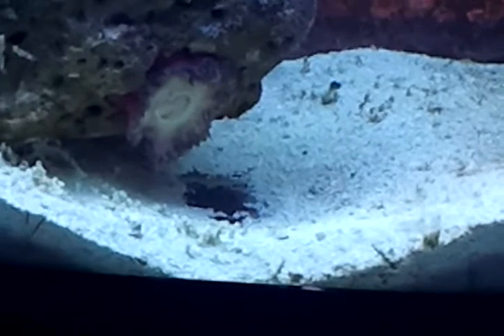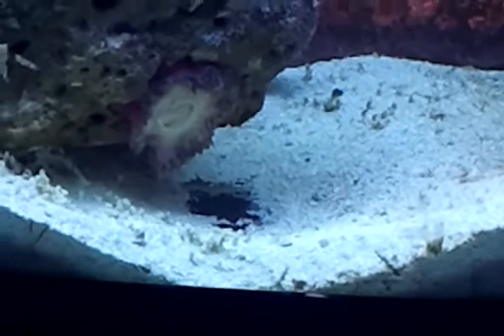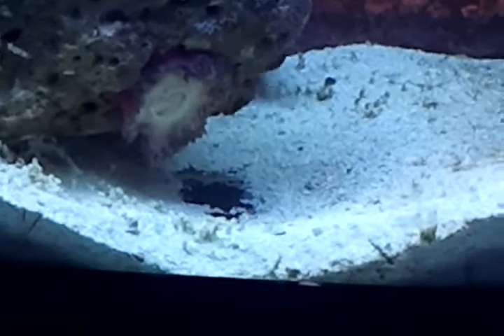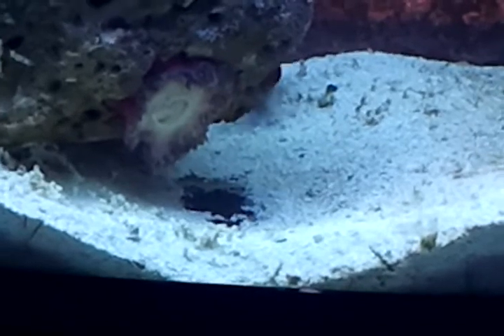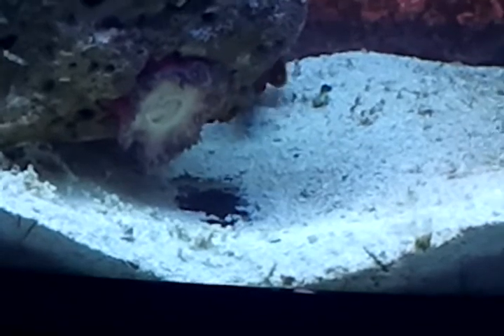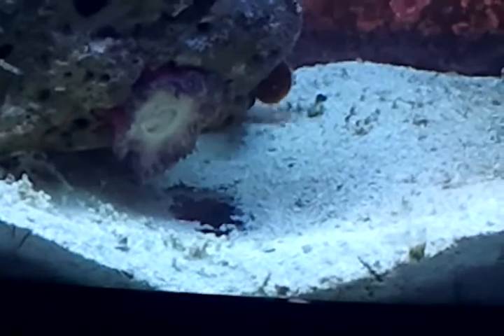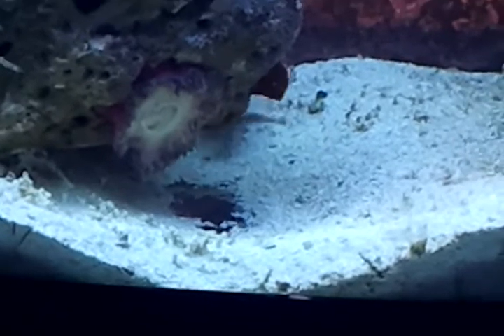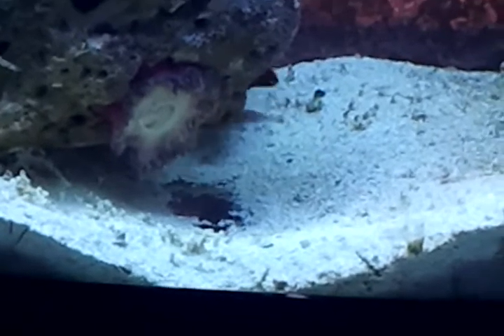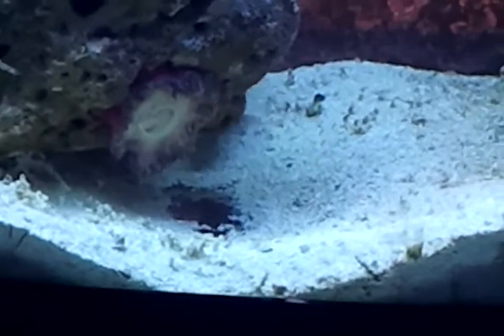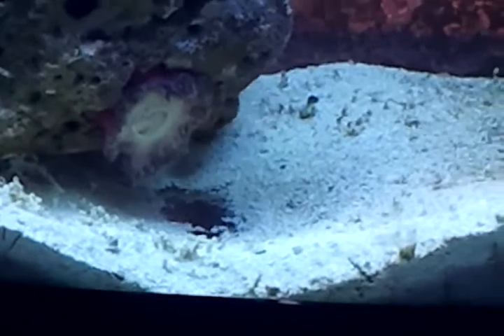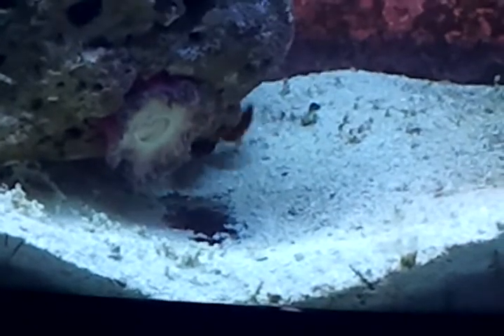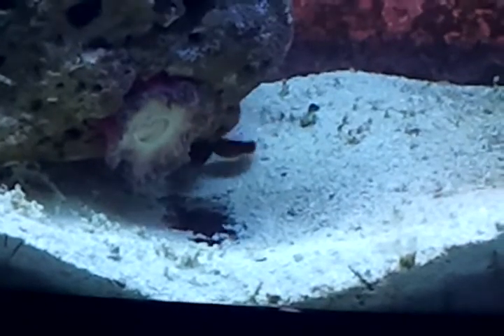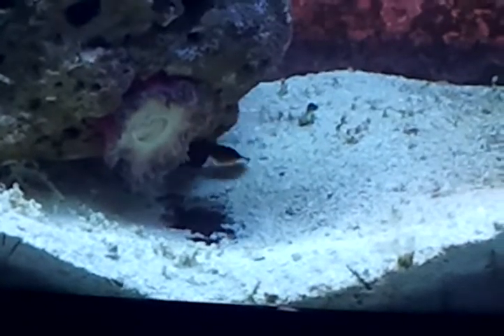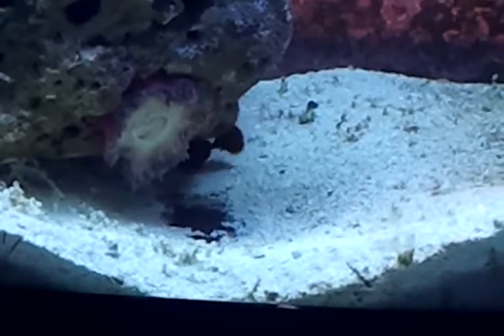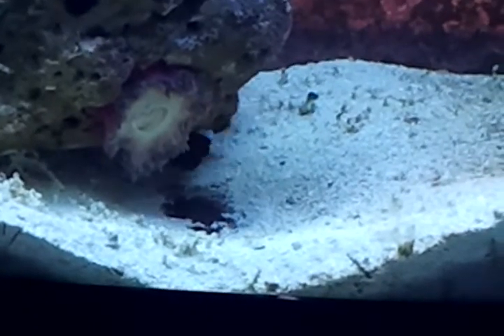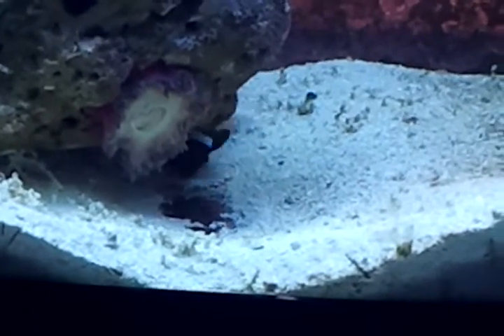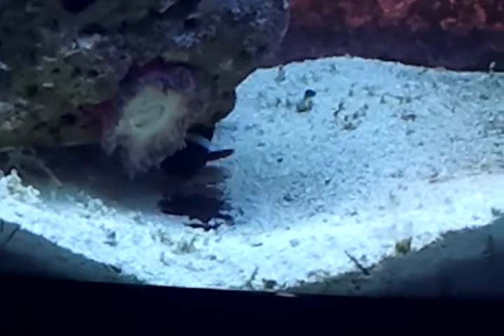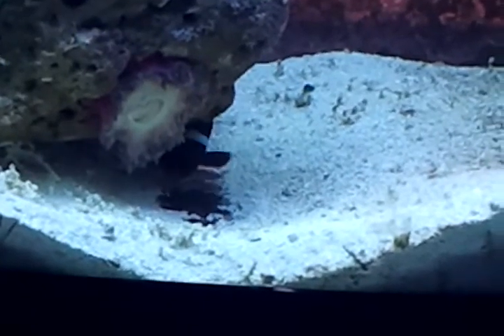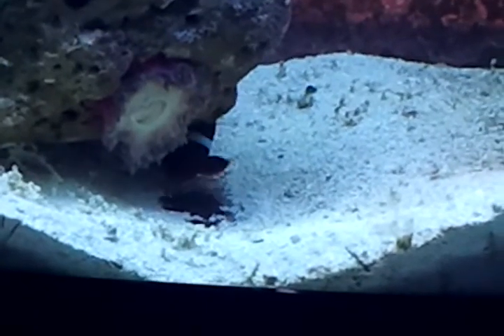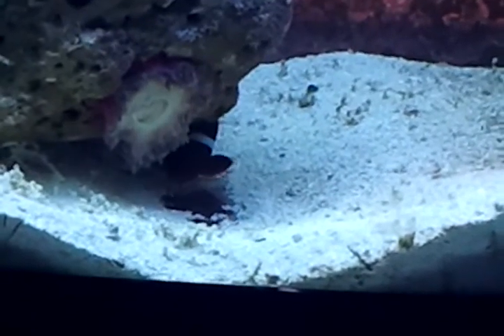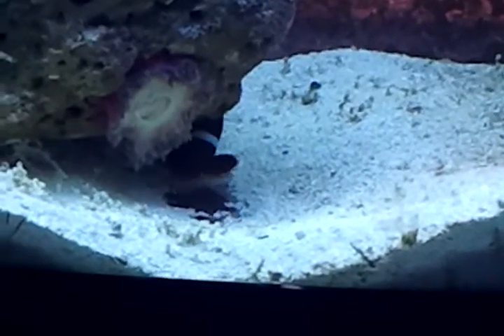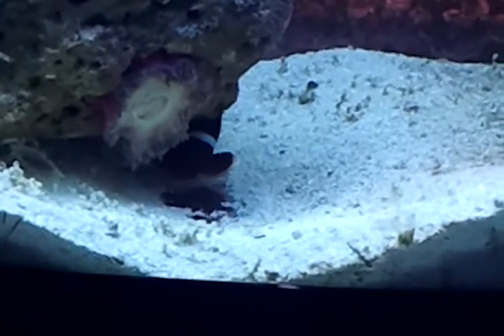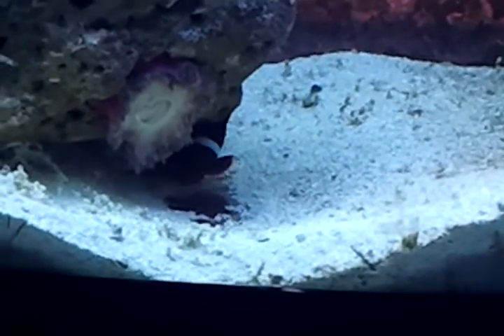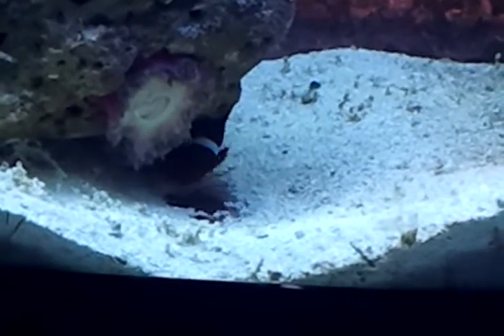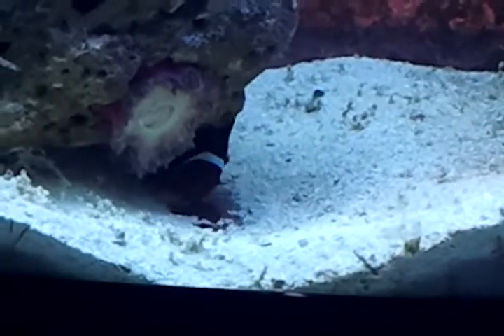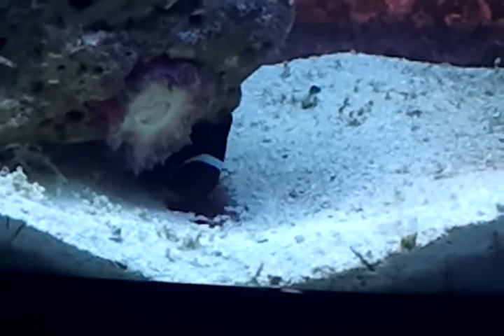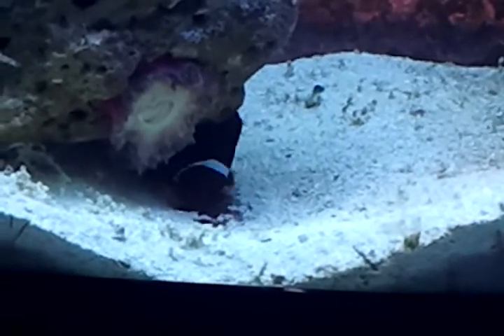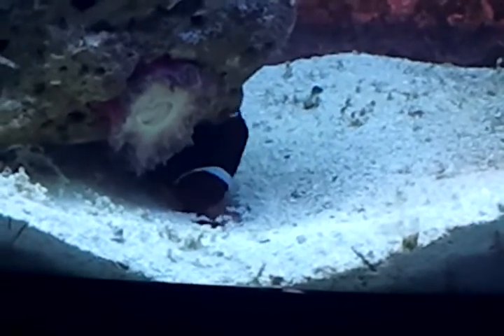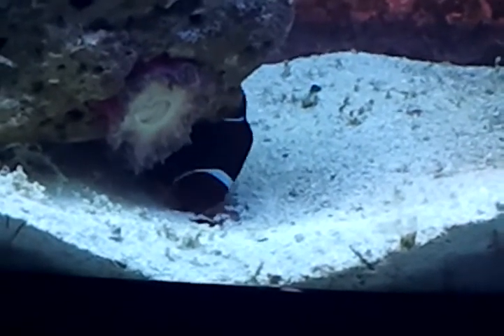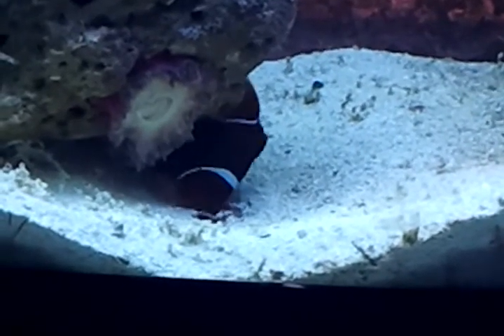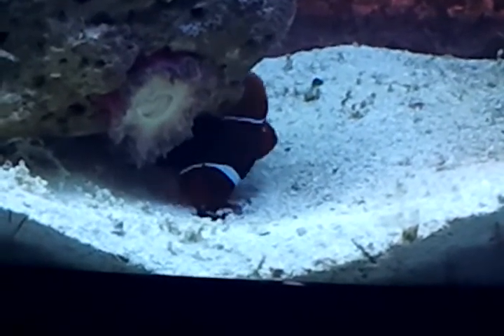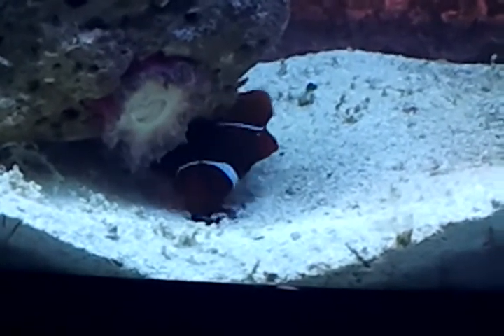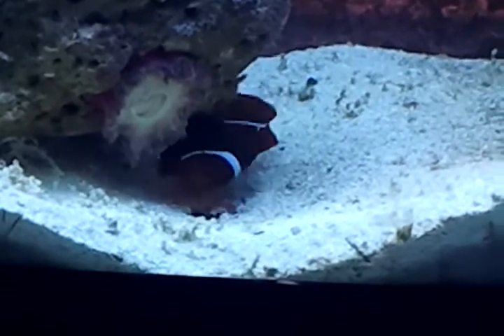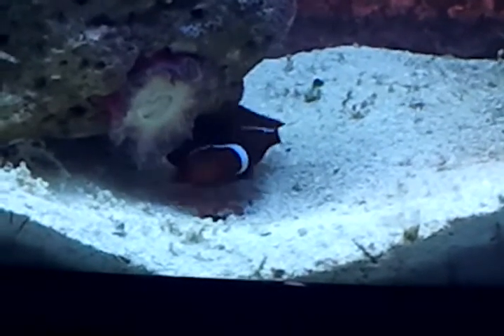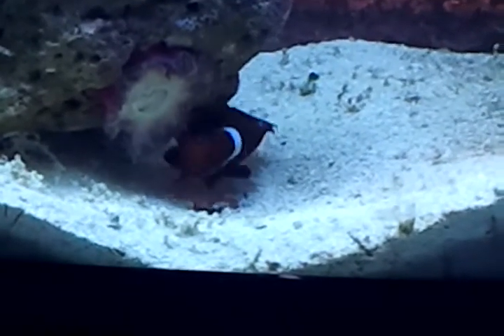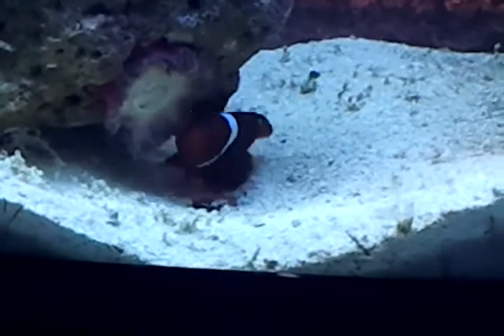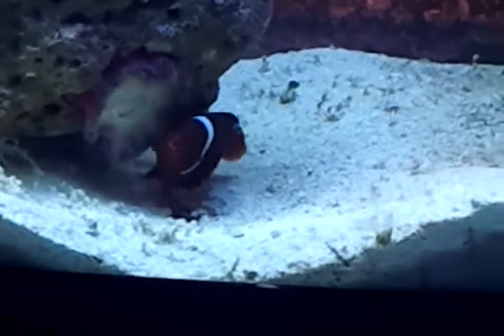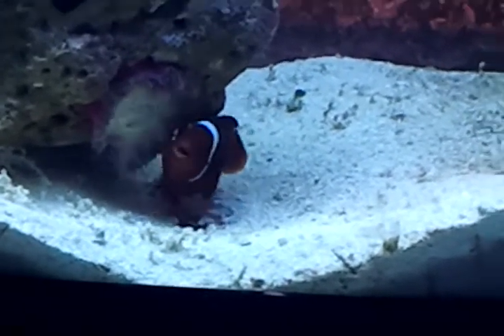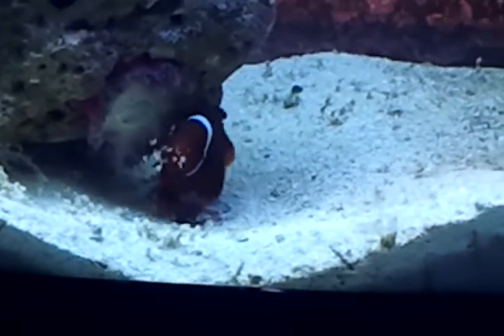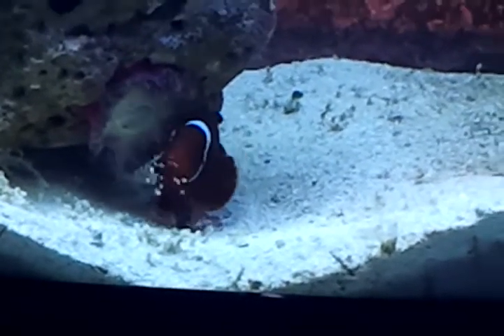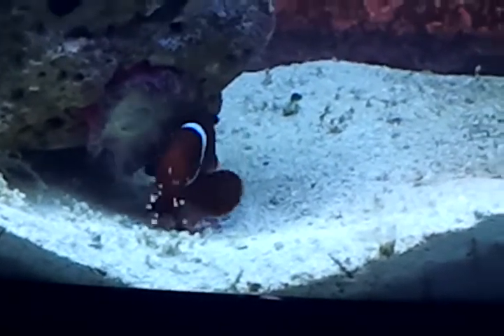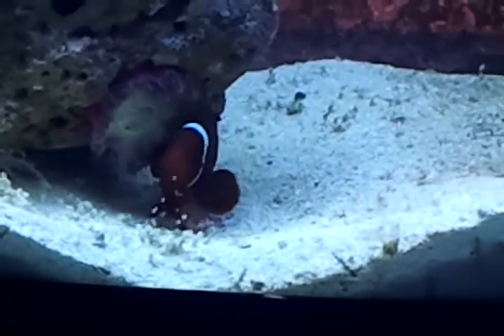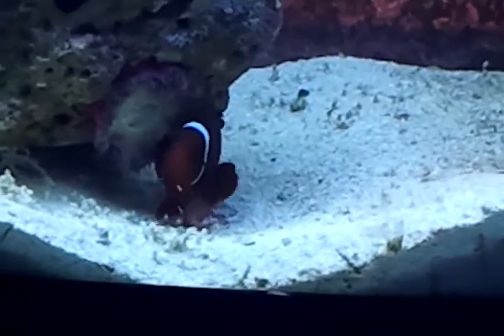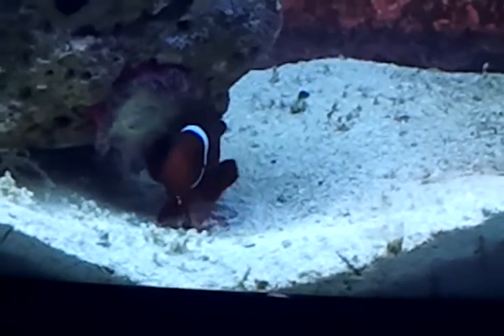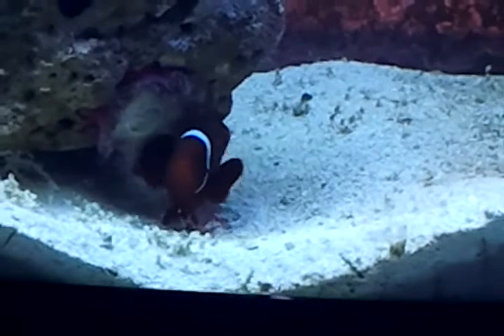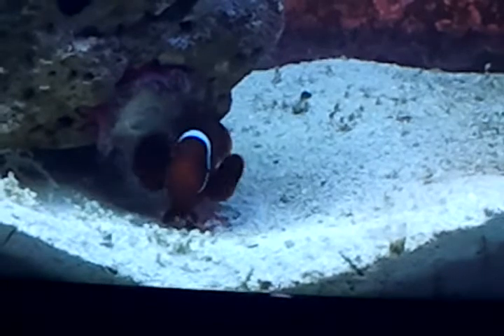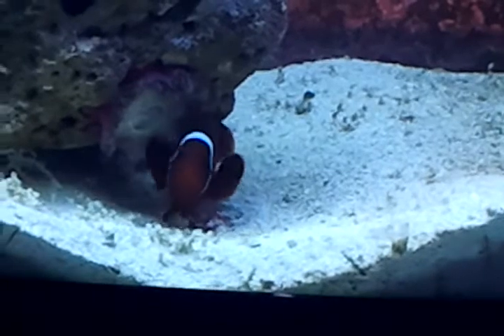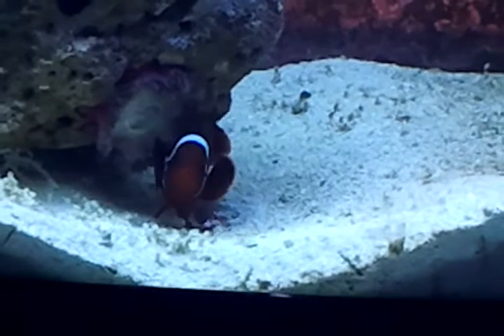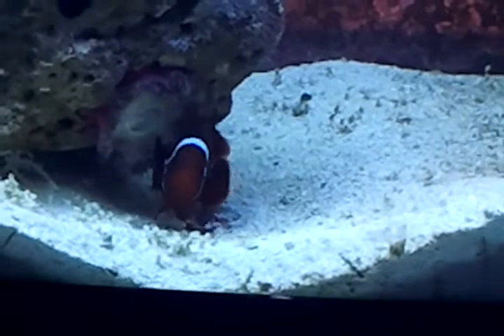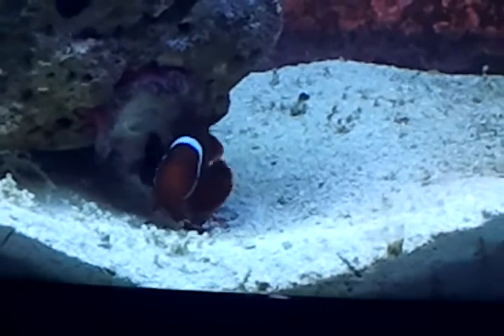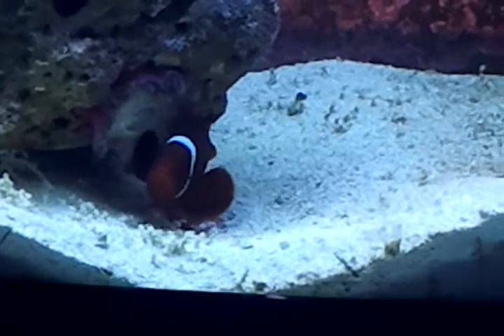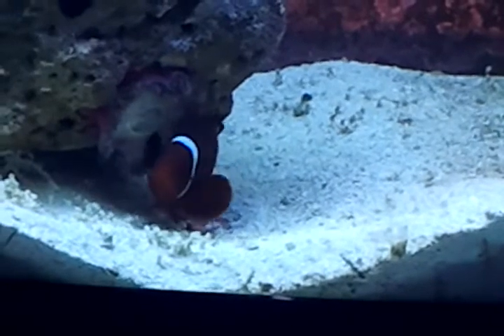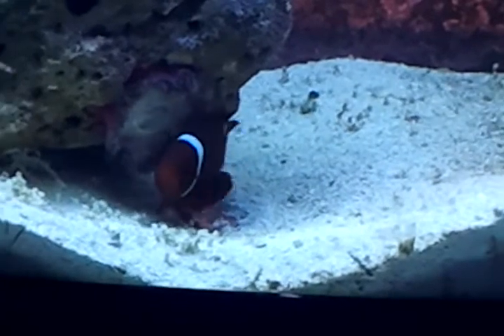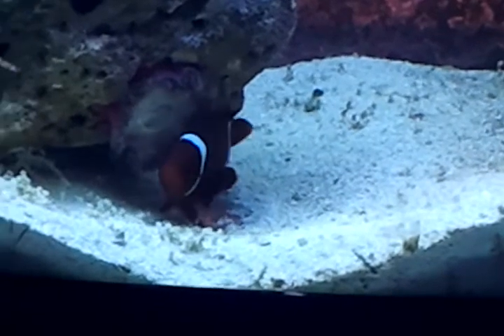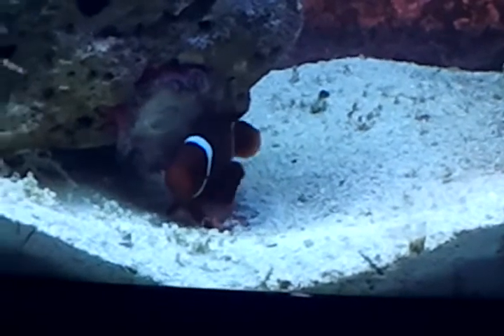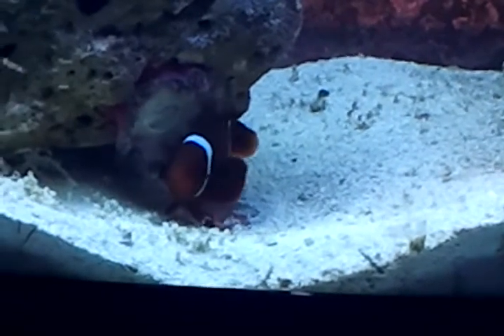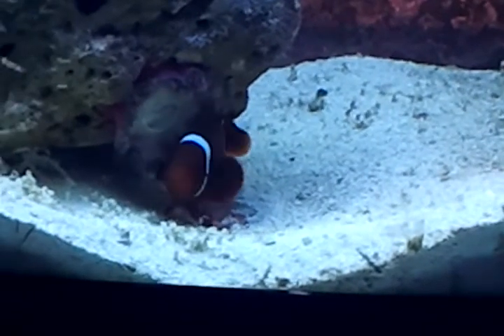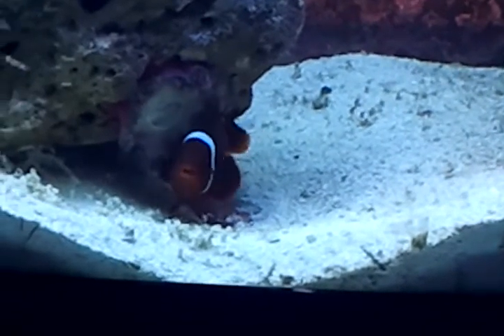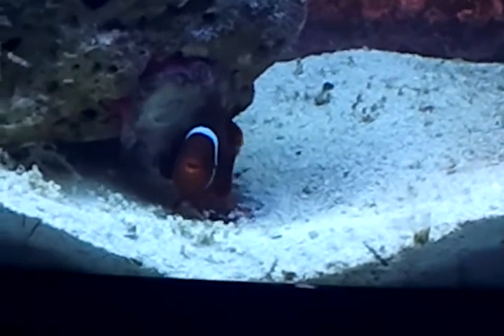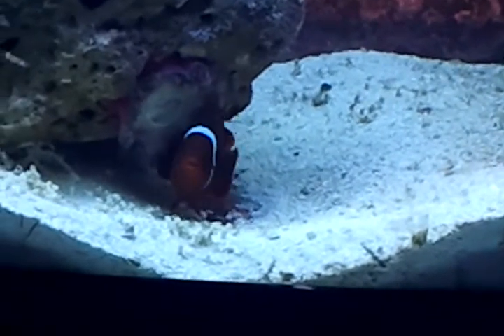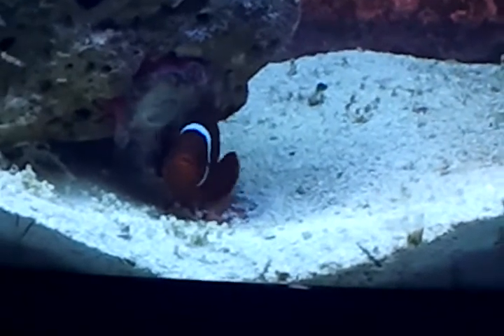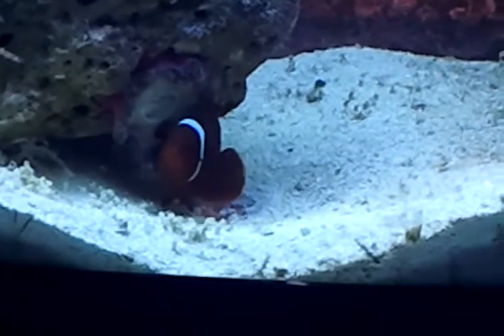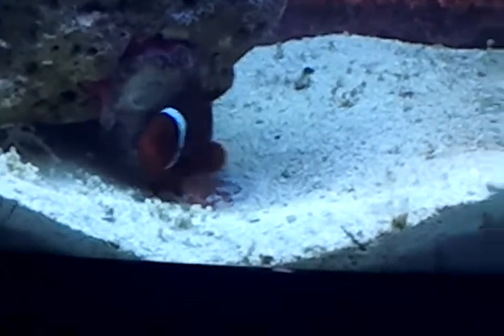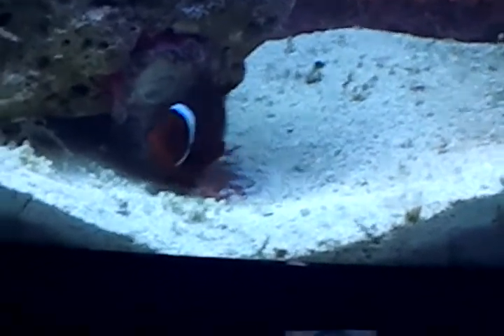Again, this is a female breeder maroon clownfish and she's available for sale at the aquacorals.com website.